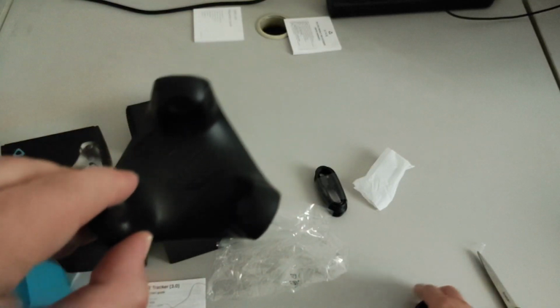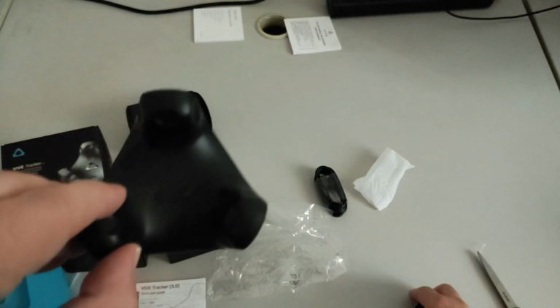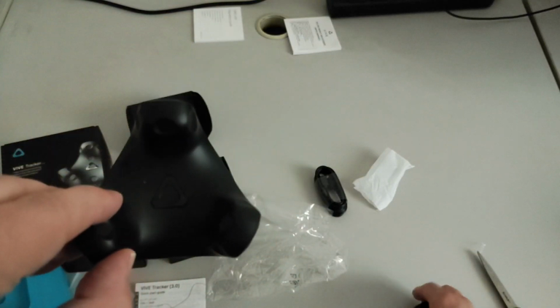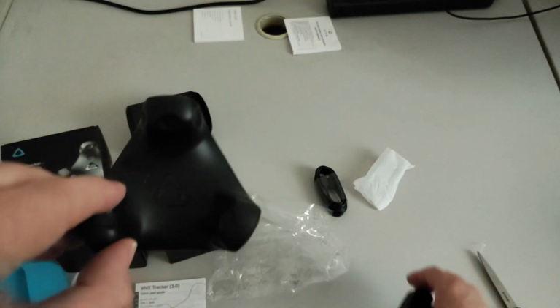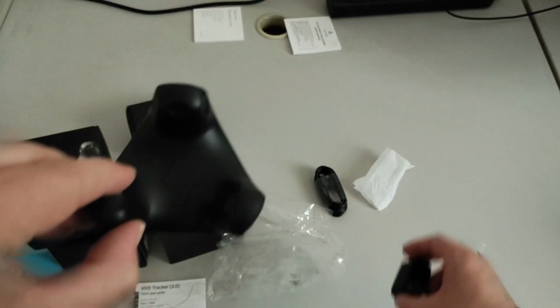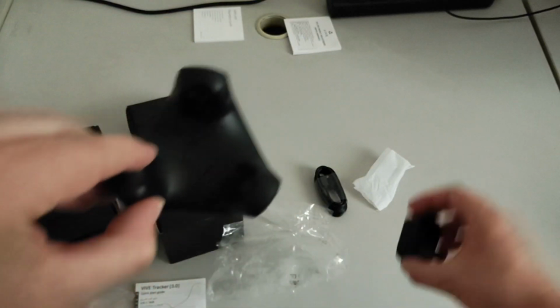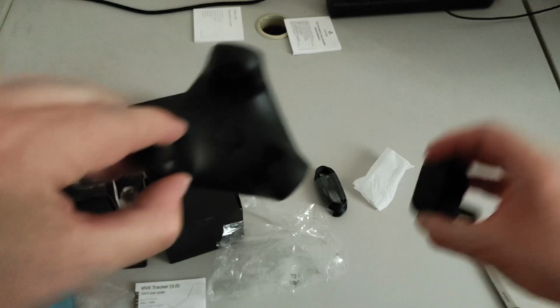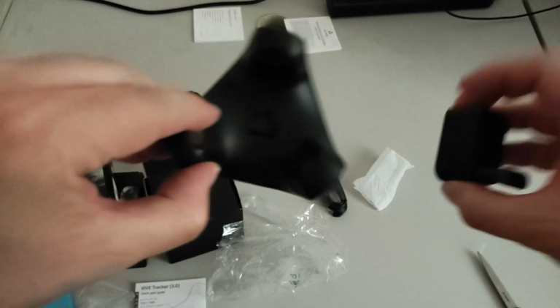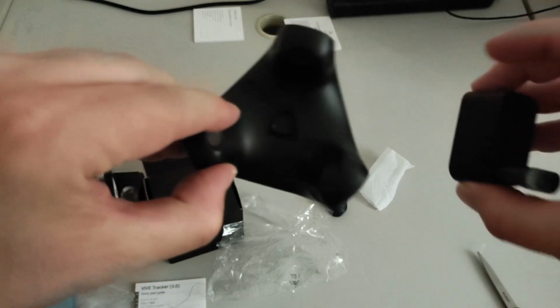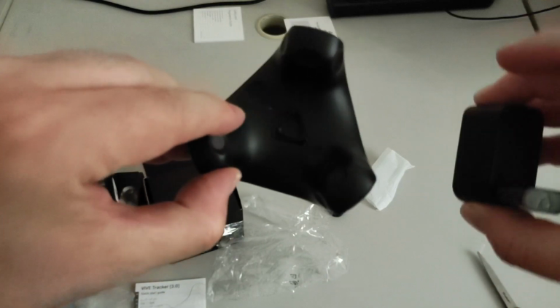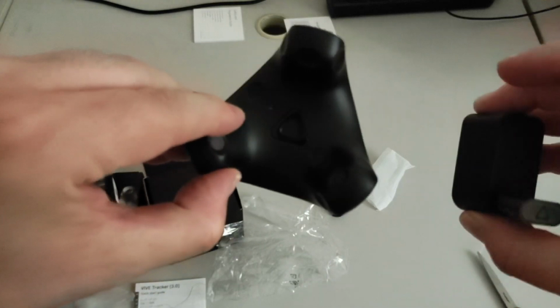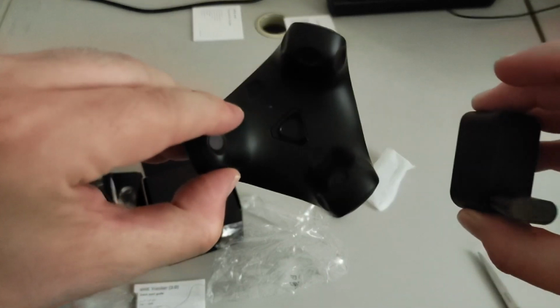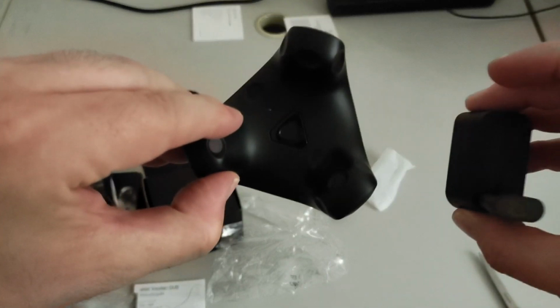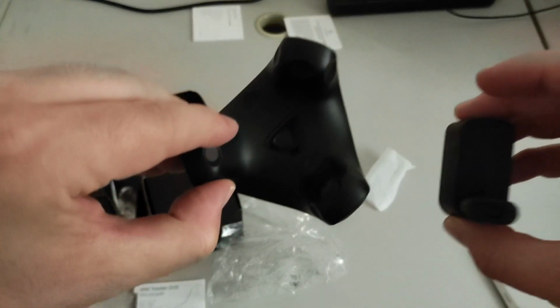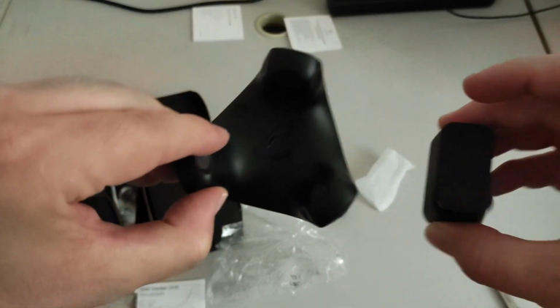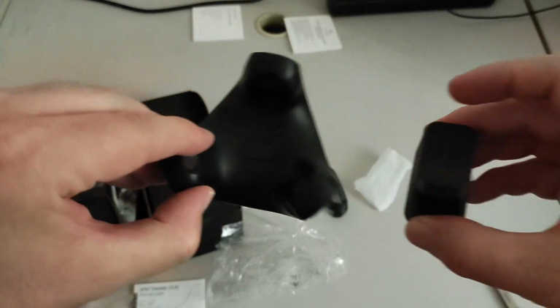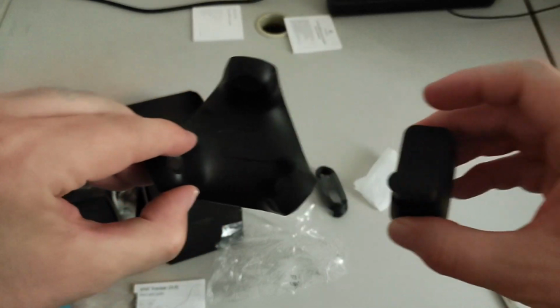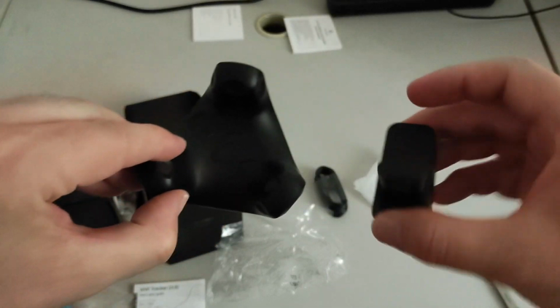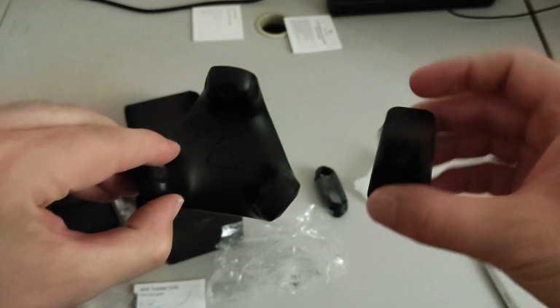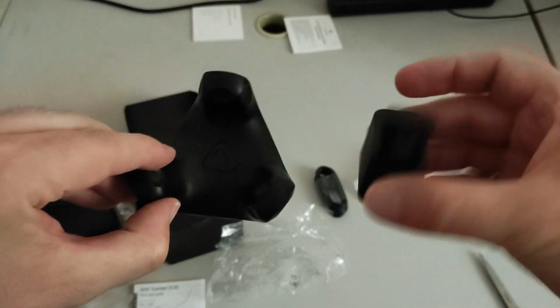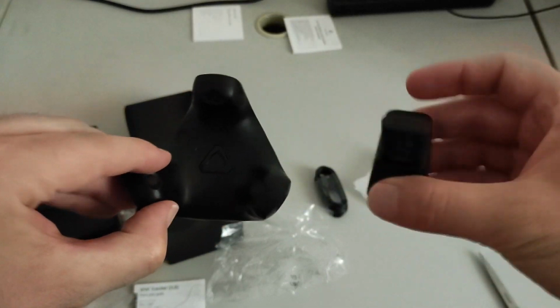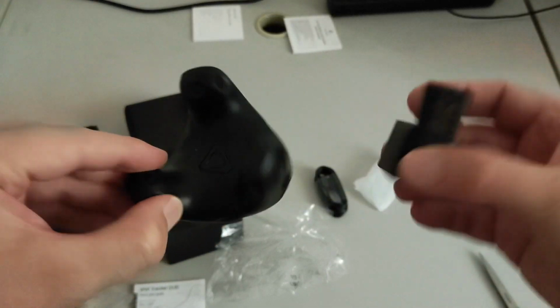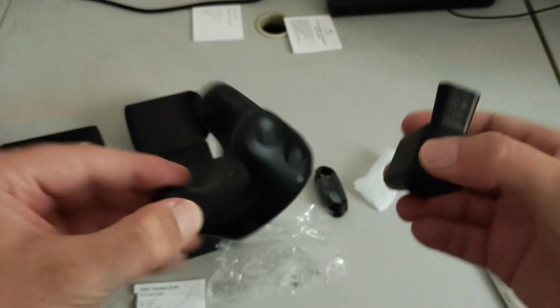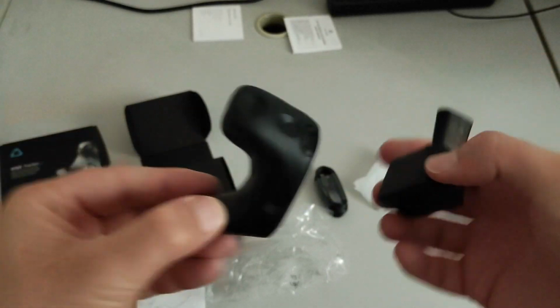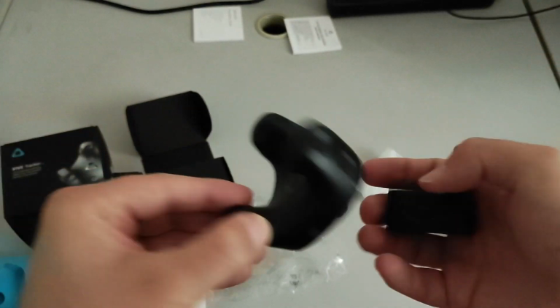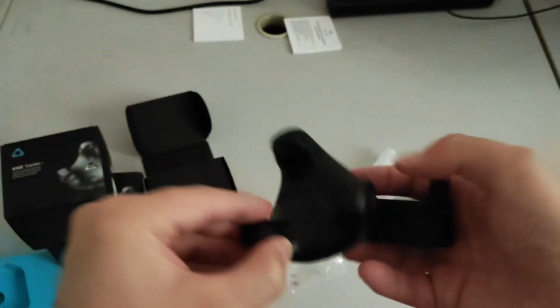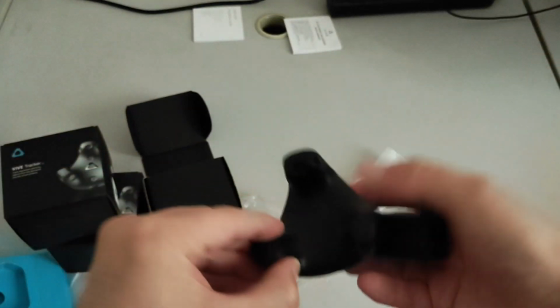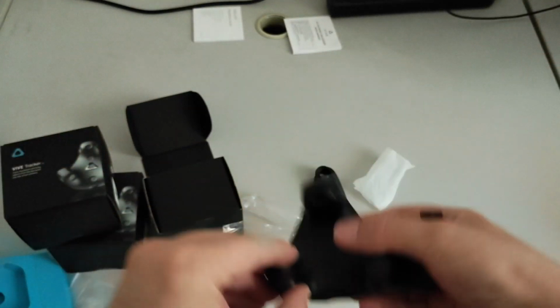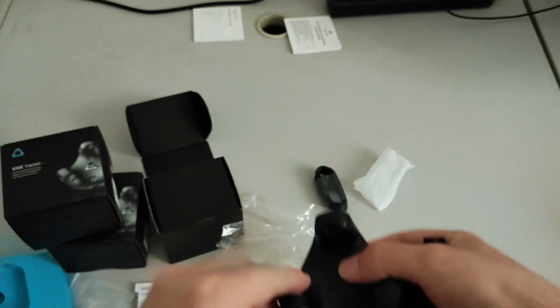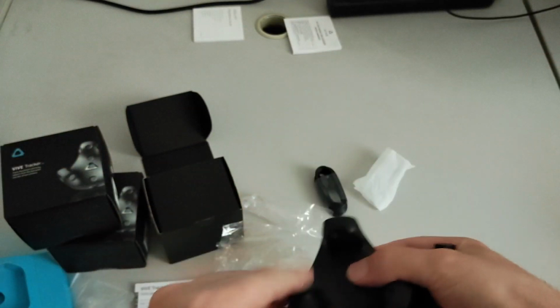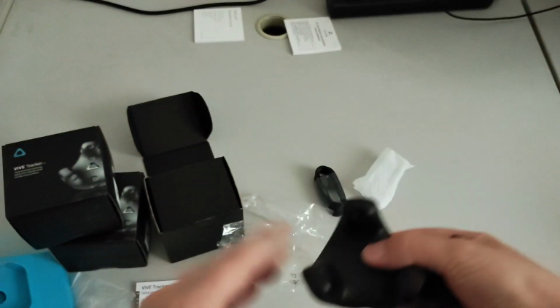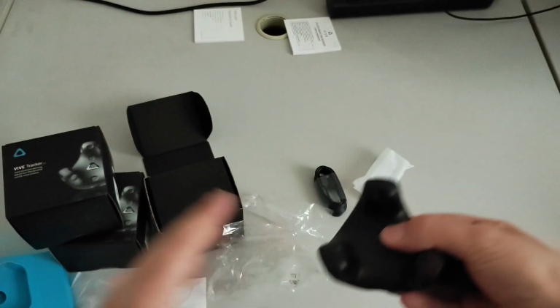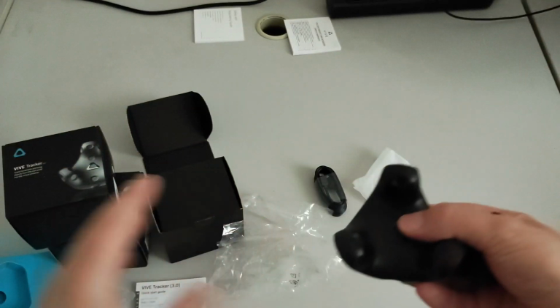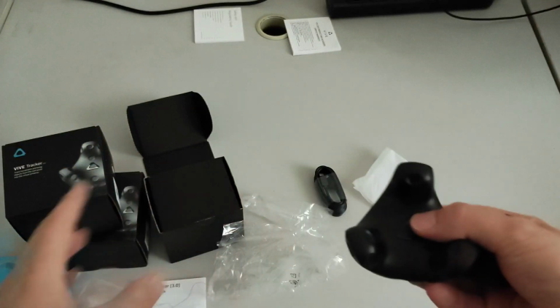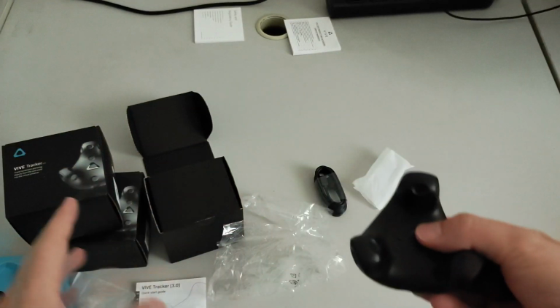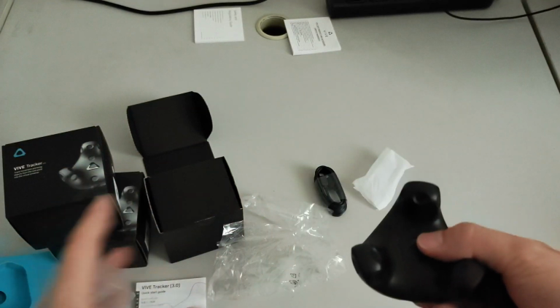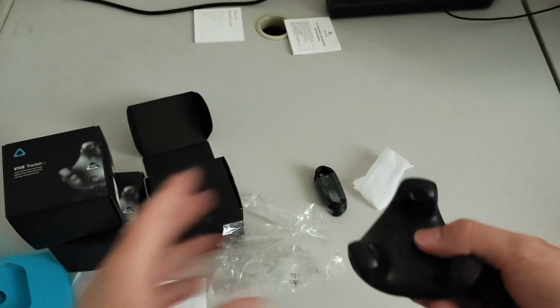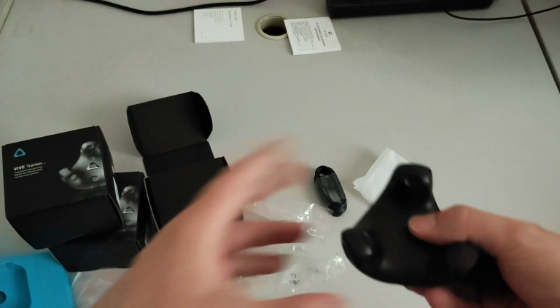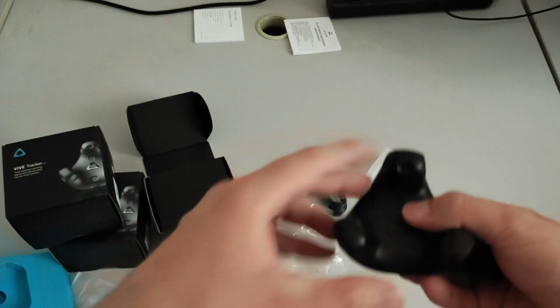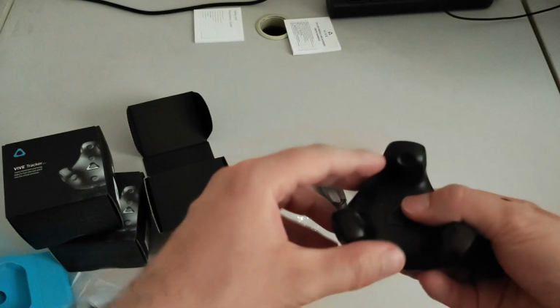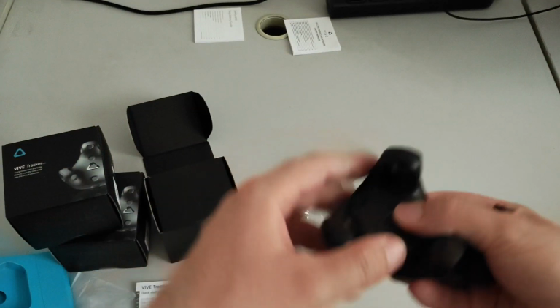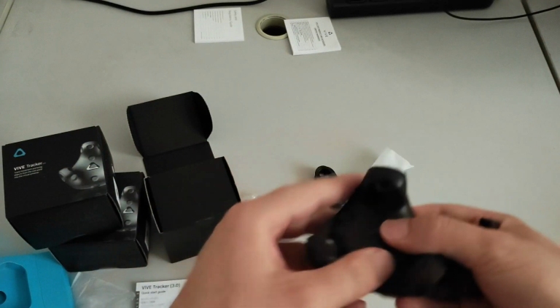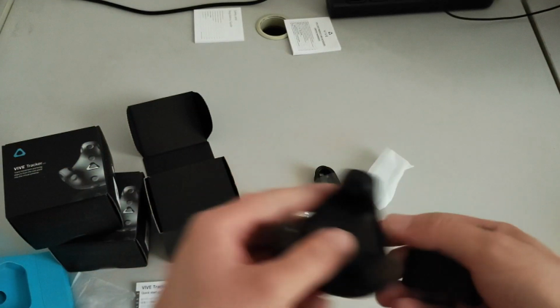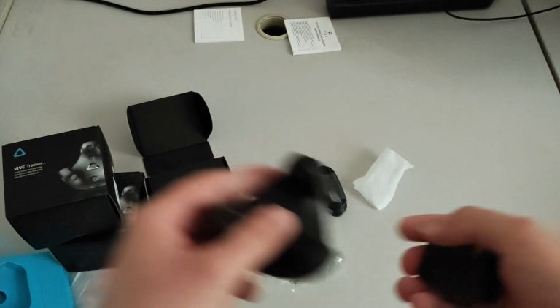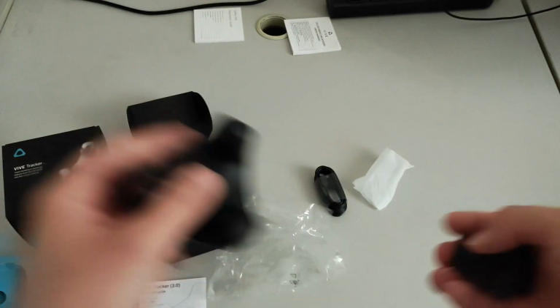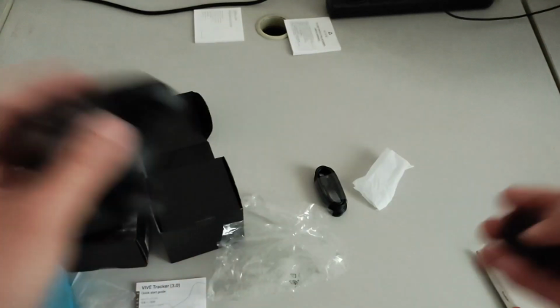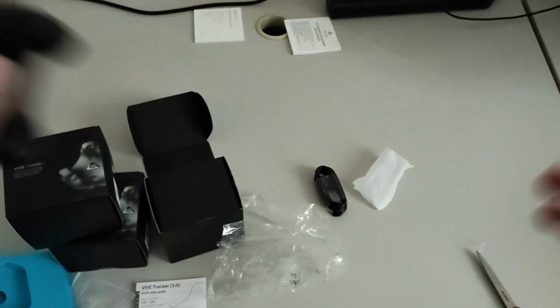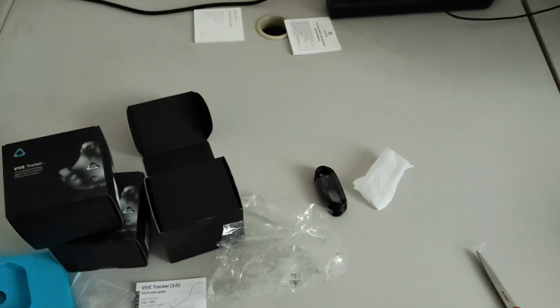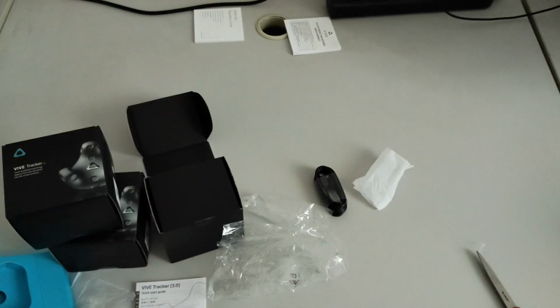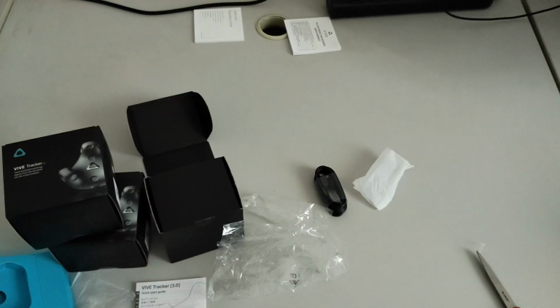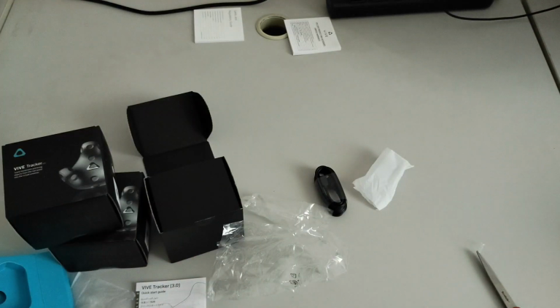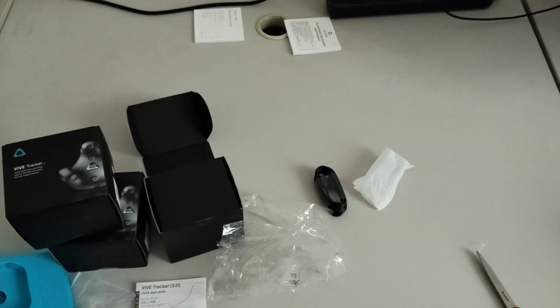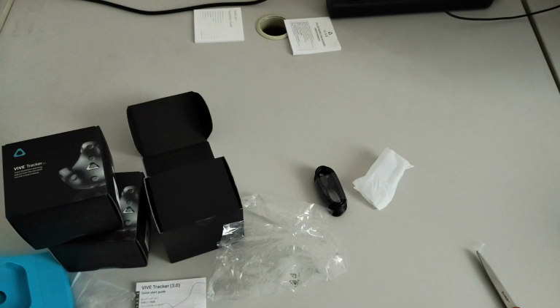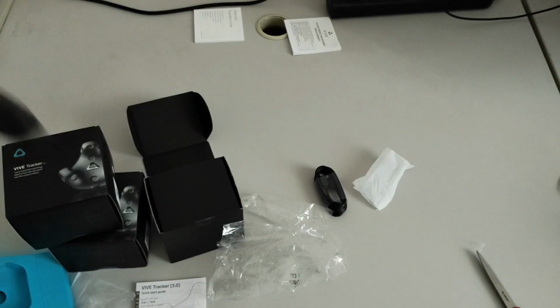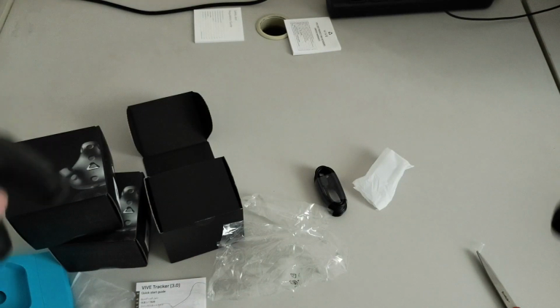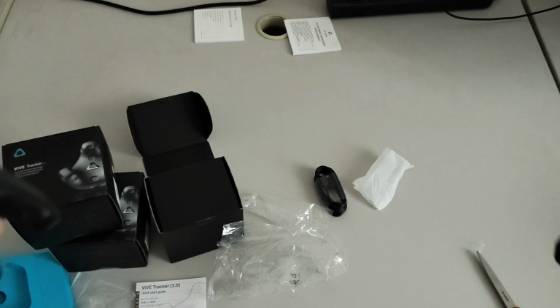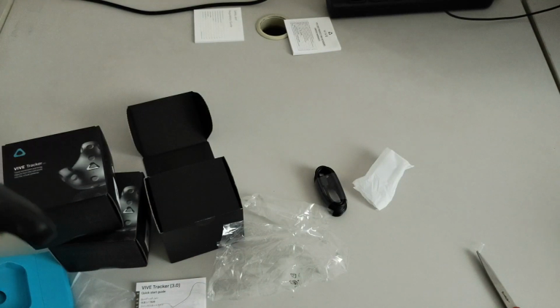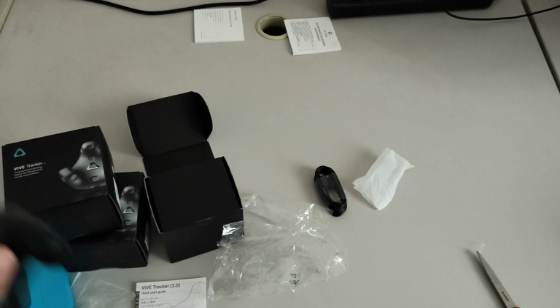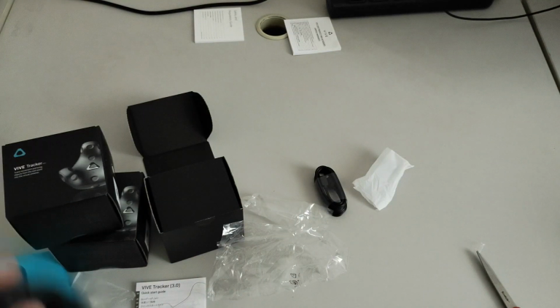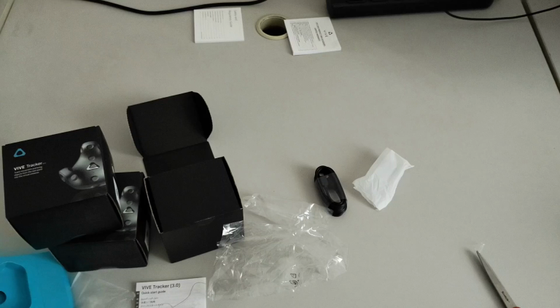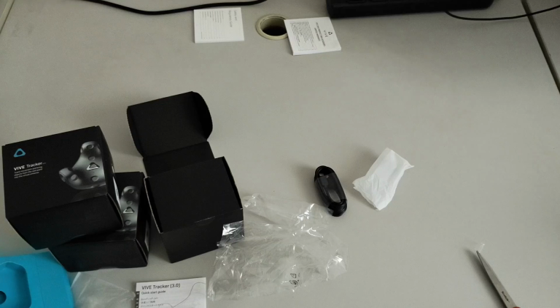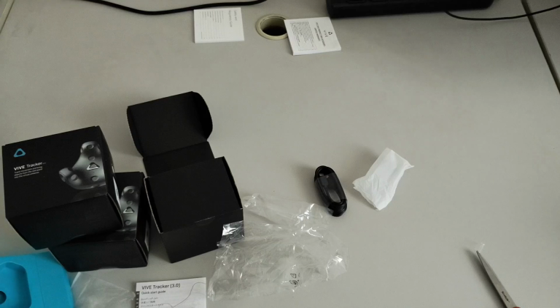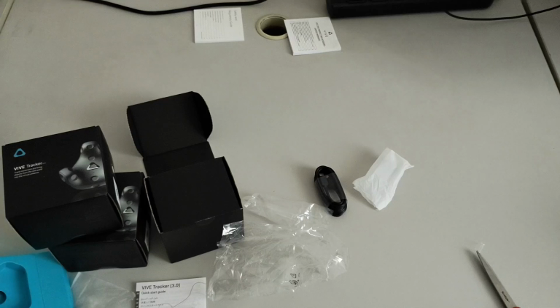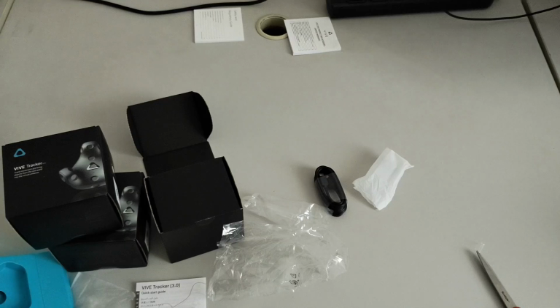So we now have a Vive Tracker and the dongle, but this is not enough. Let's open the other package now.